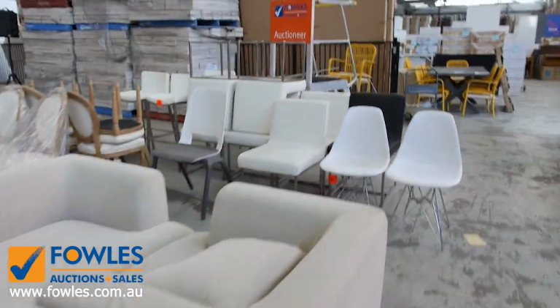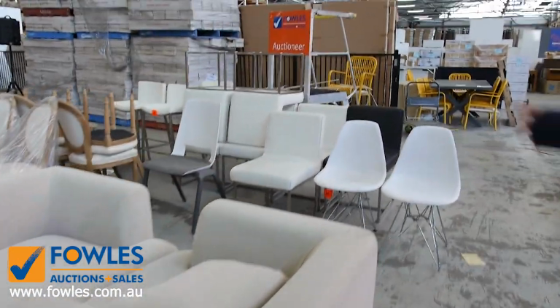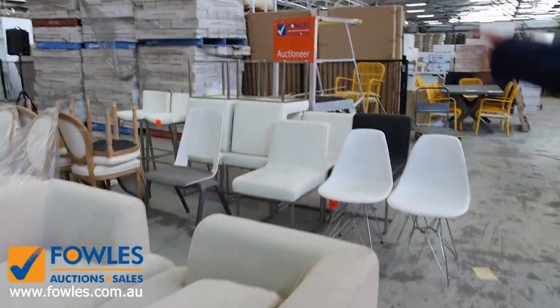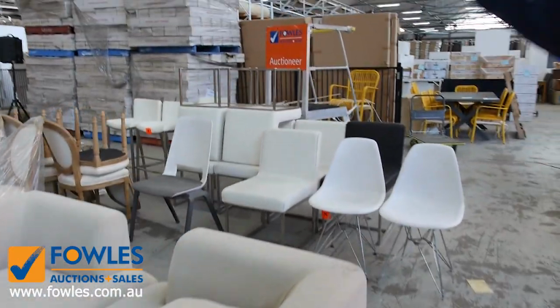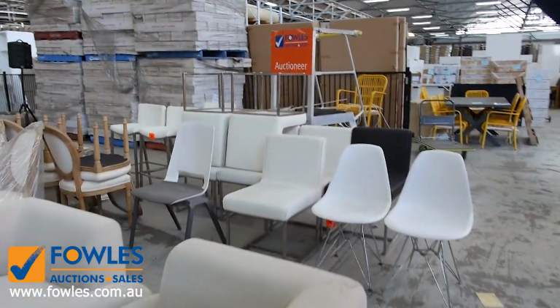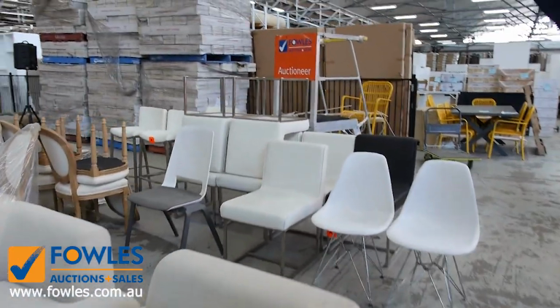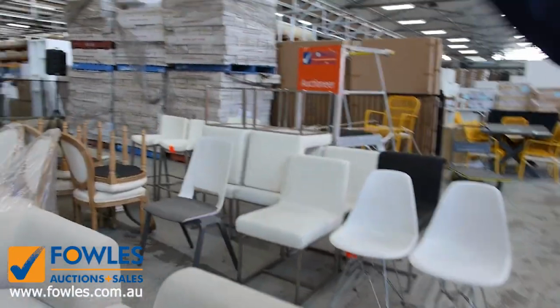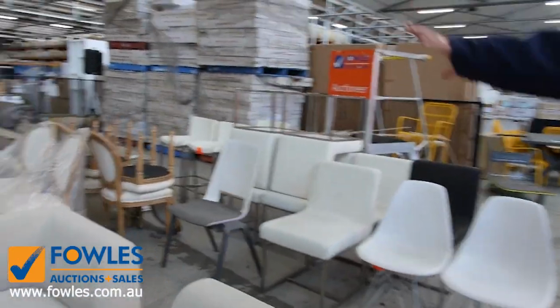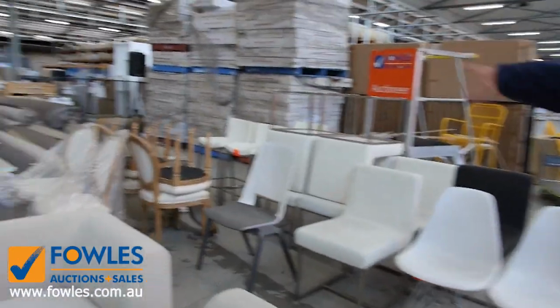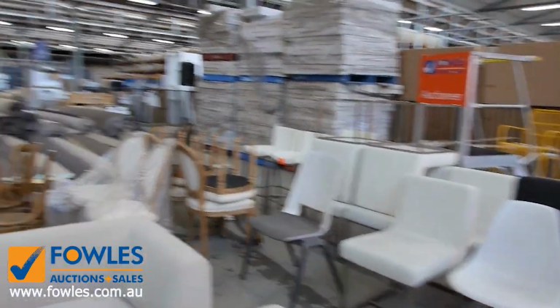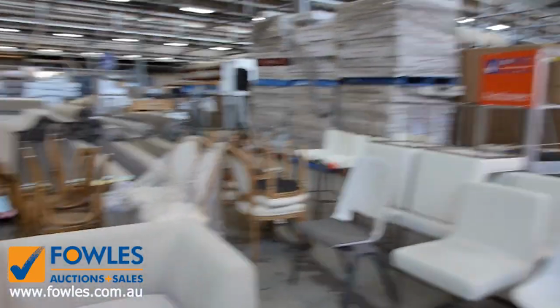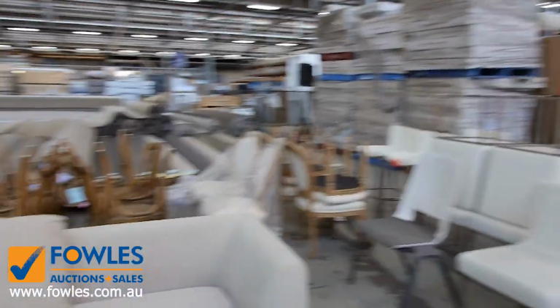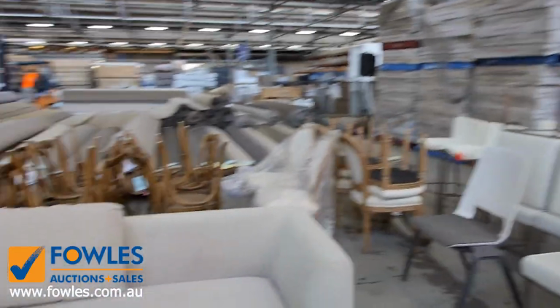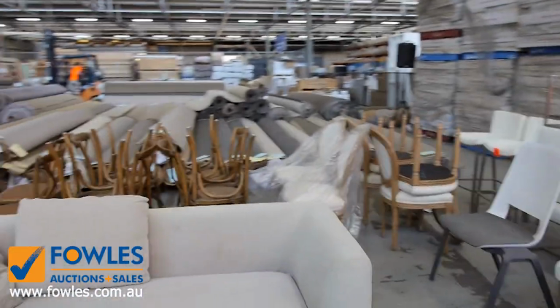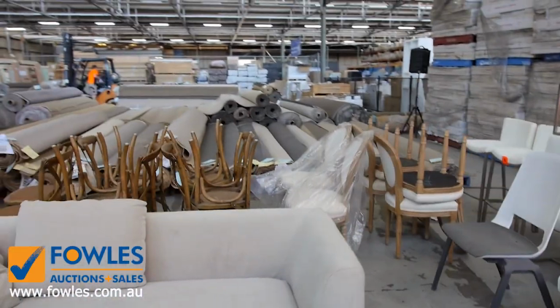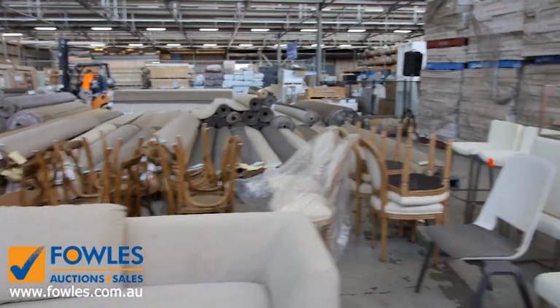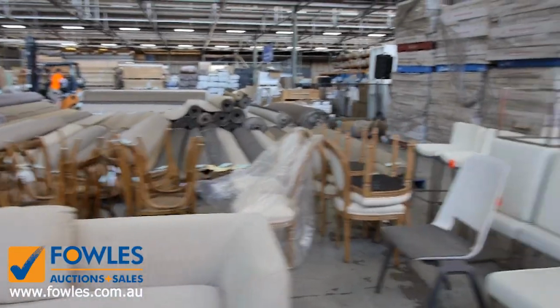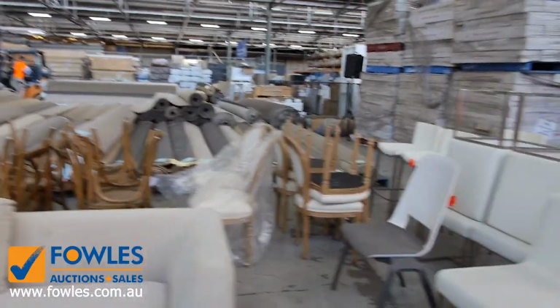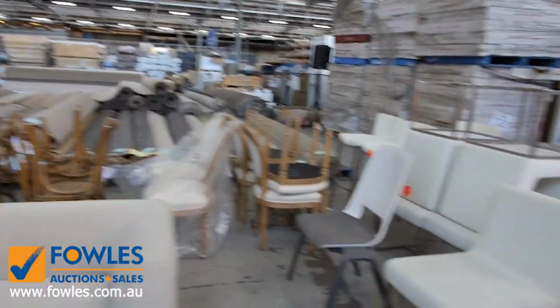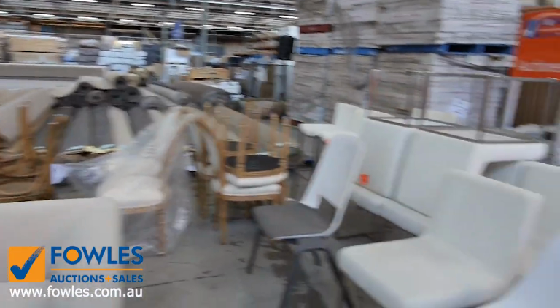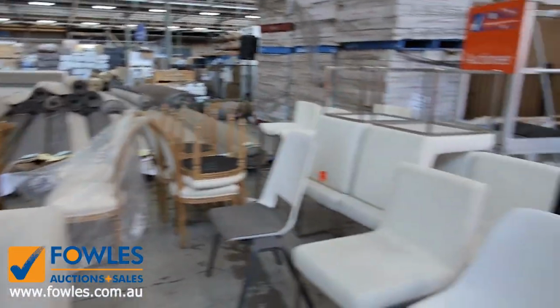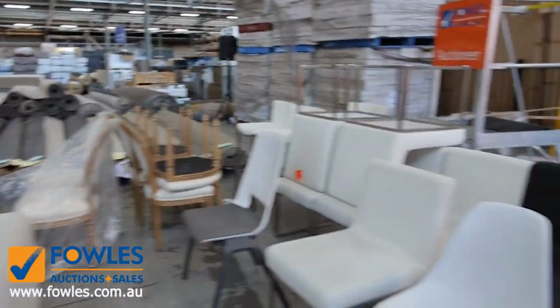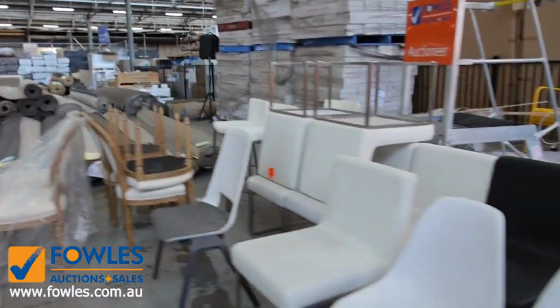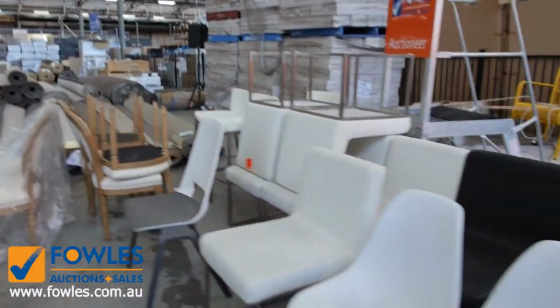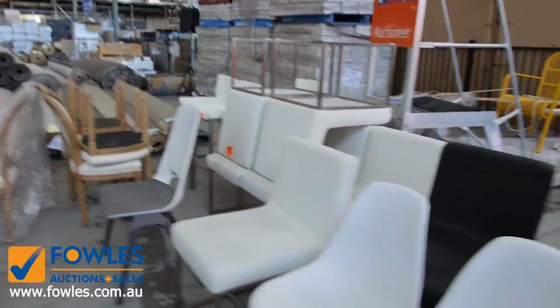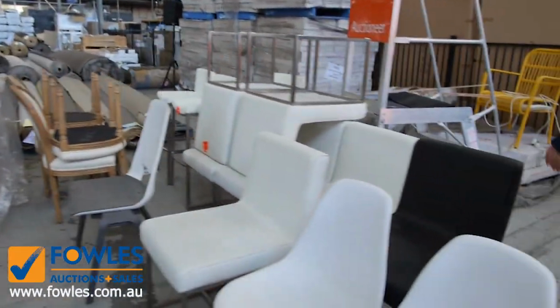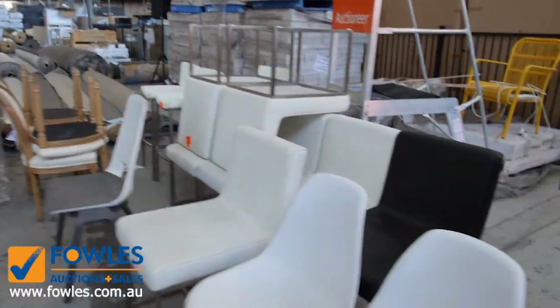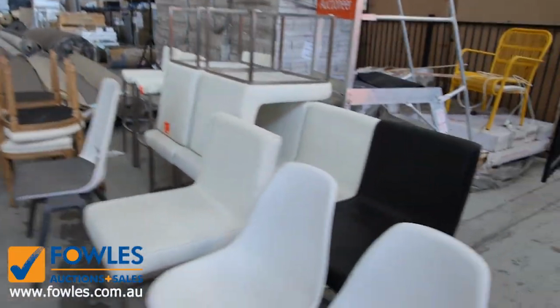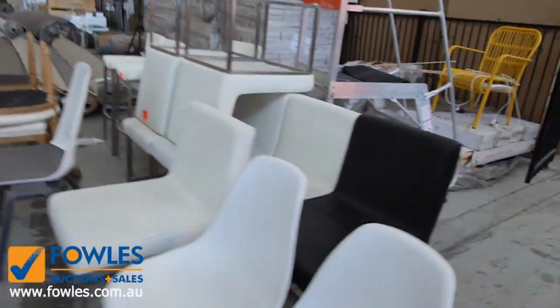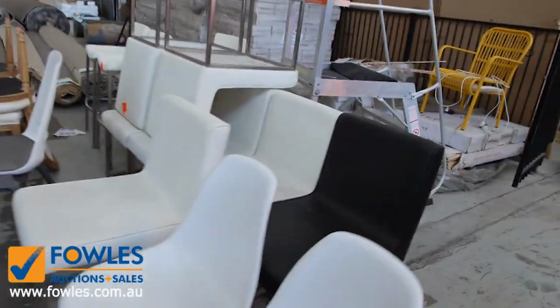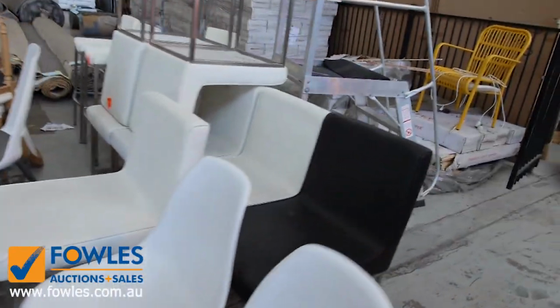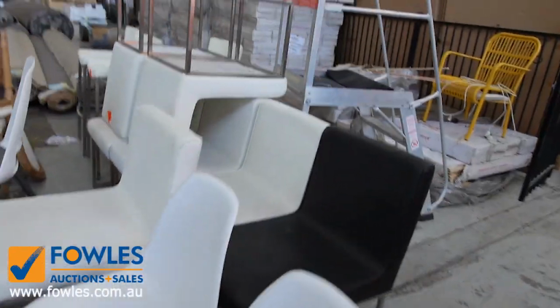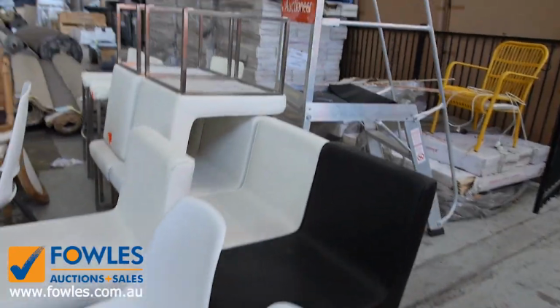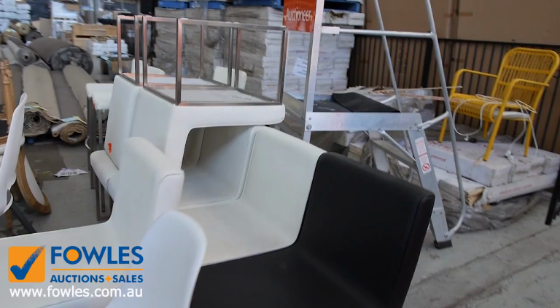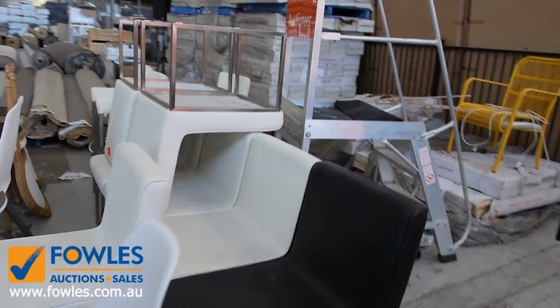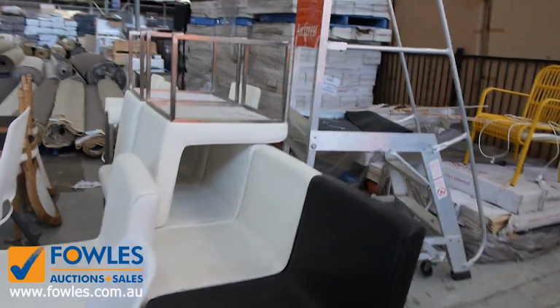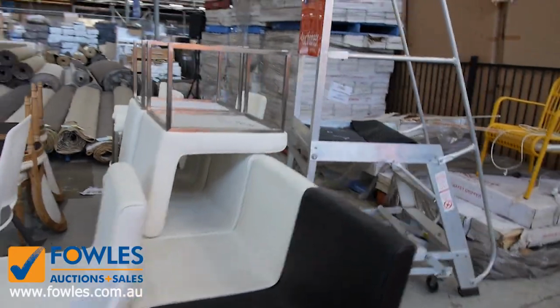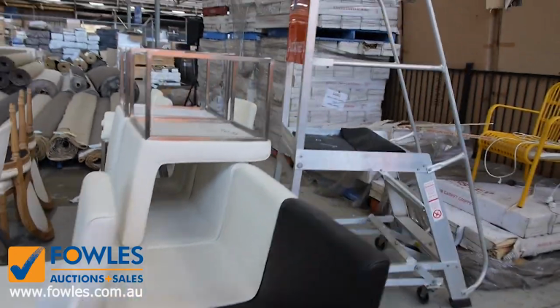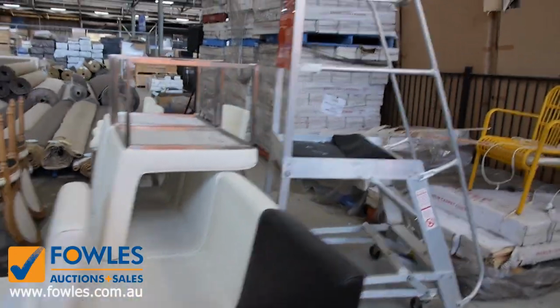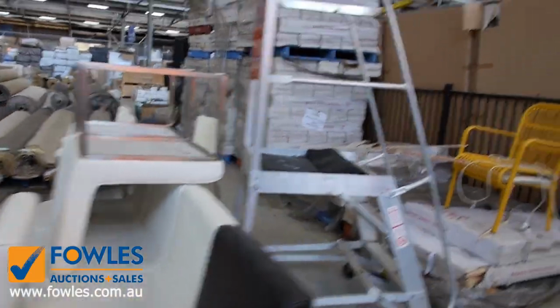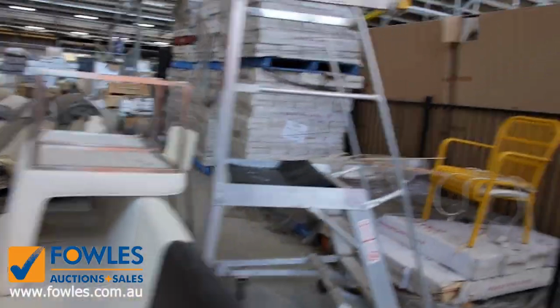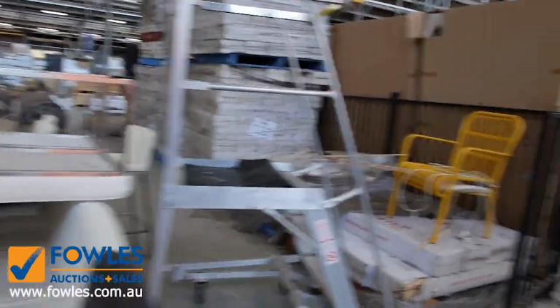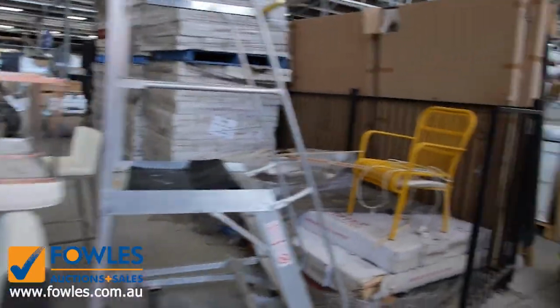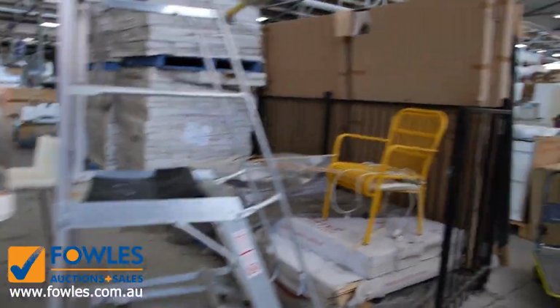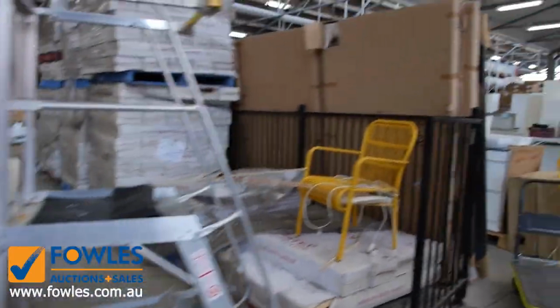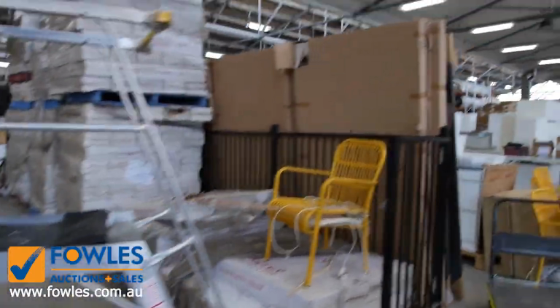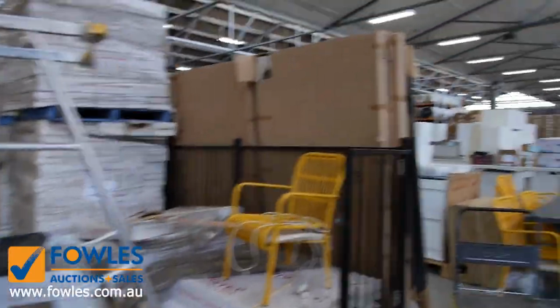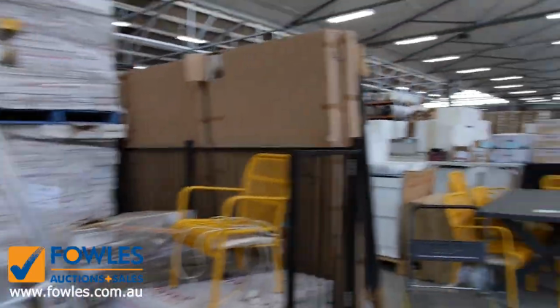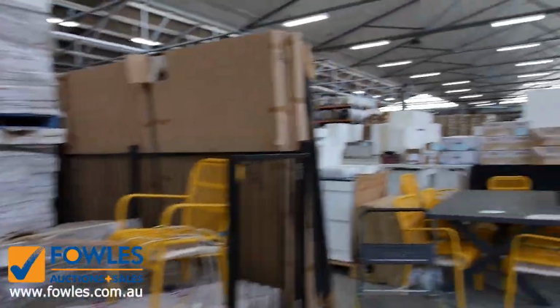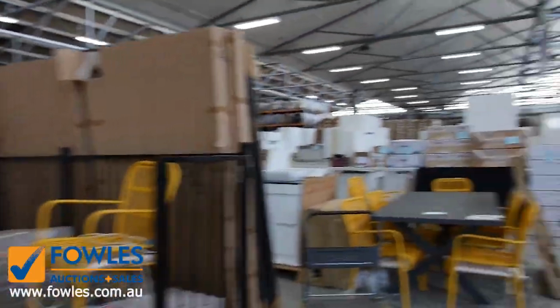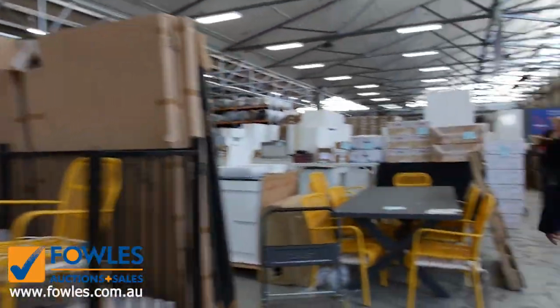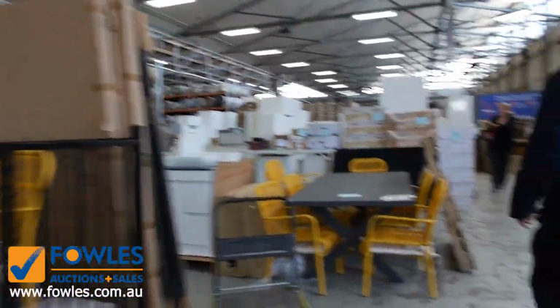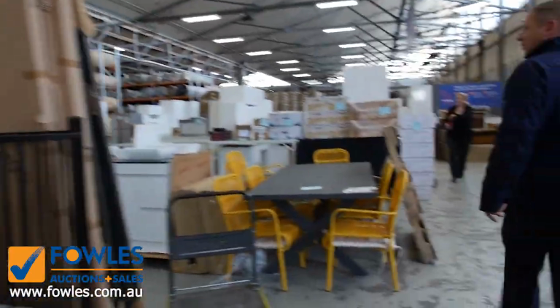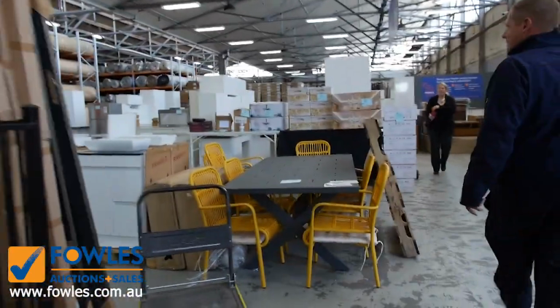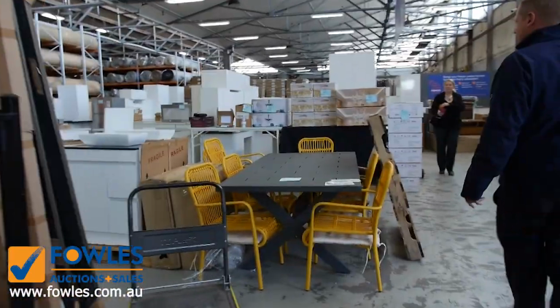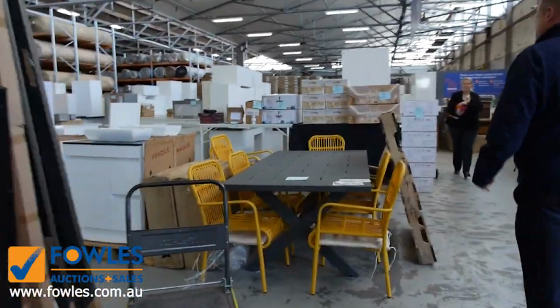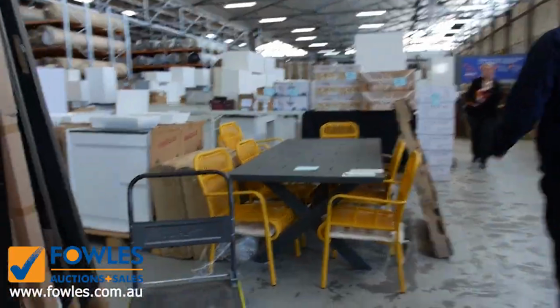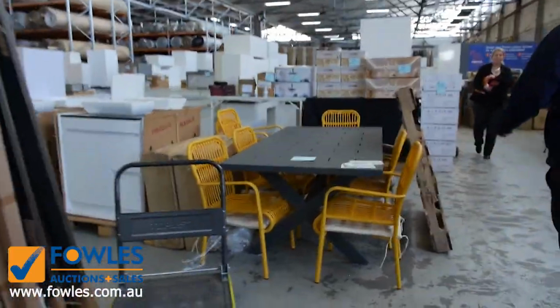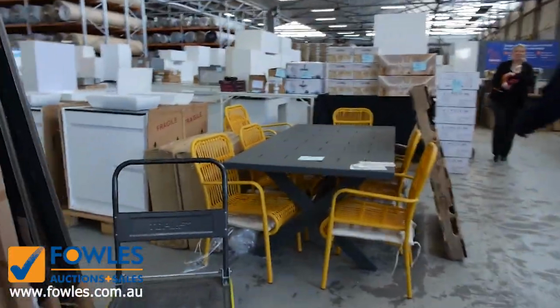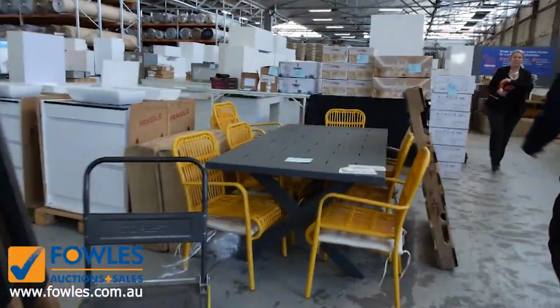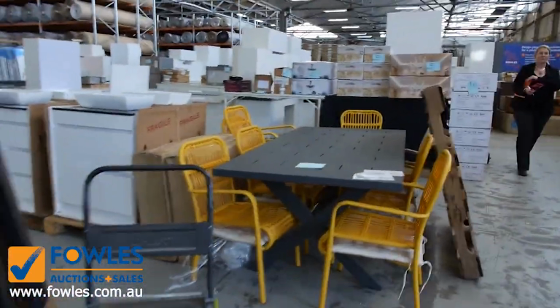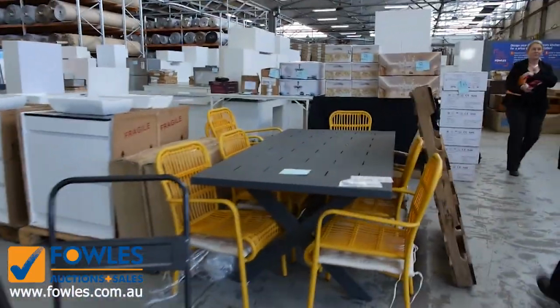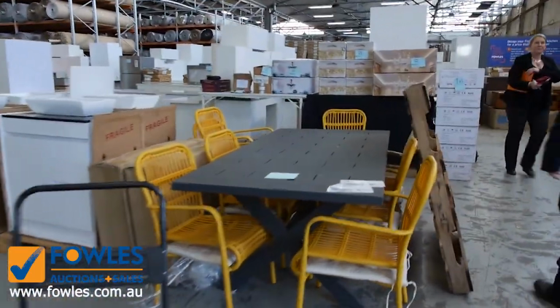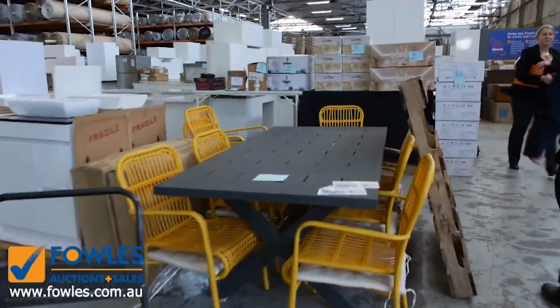I can see some dining chairs over there, some miscellaneous chairs here. Really, really nice gear — absolutely sensational in fact.